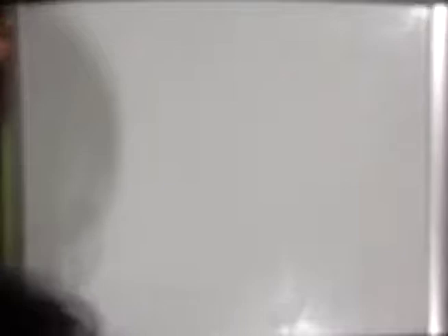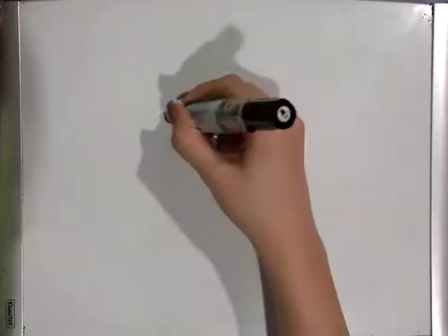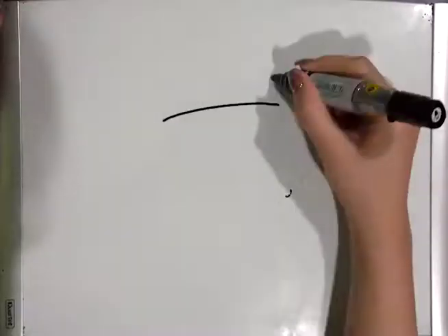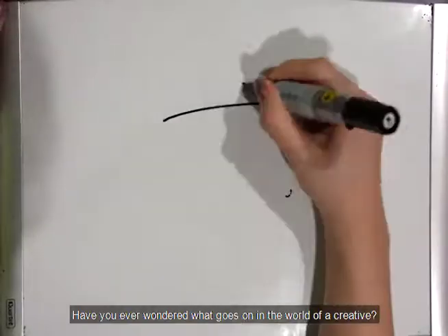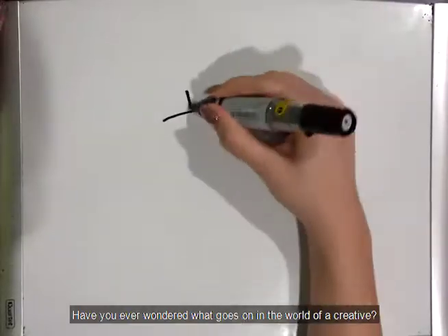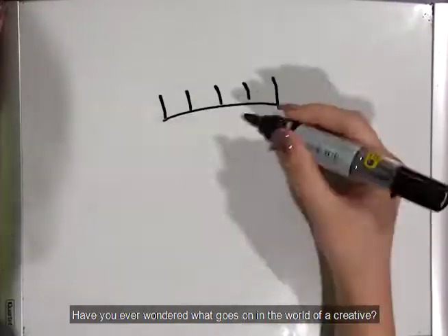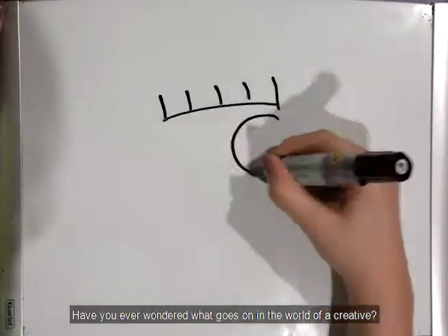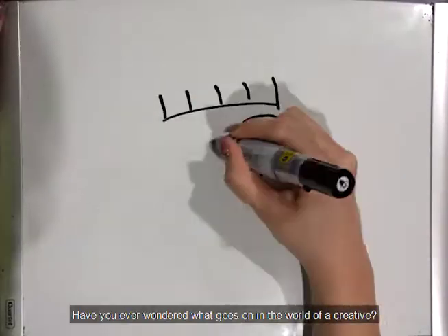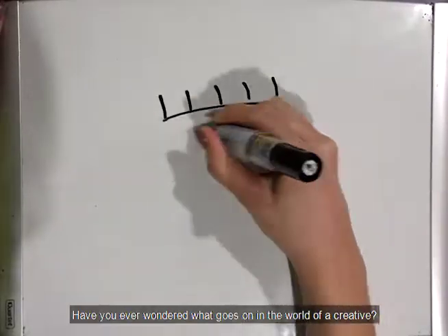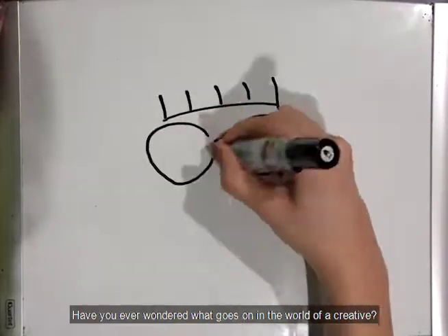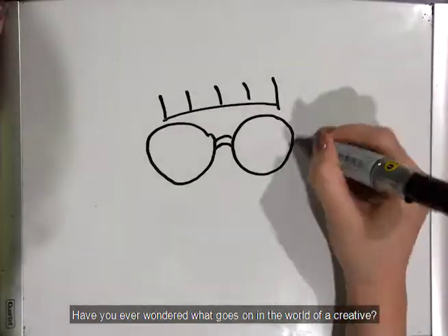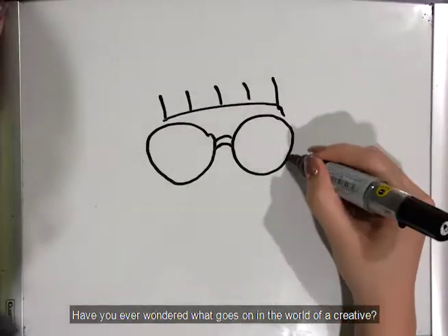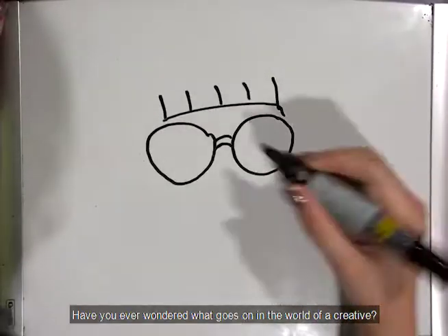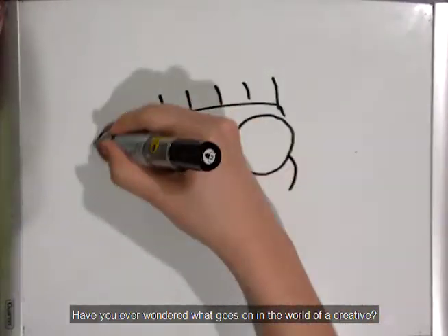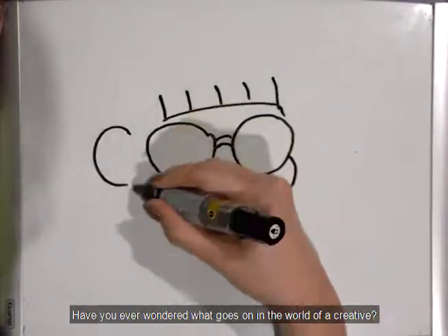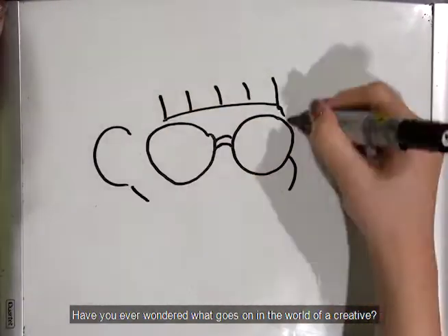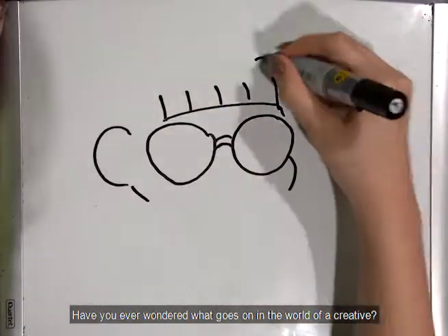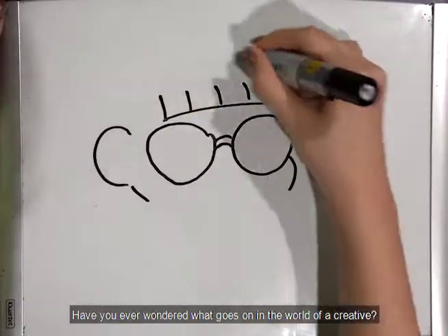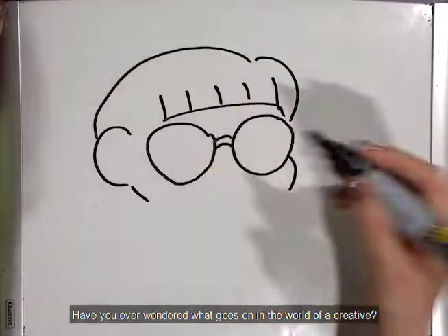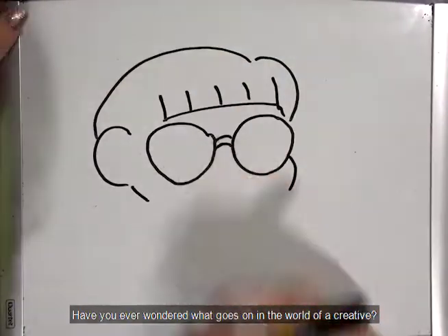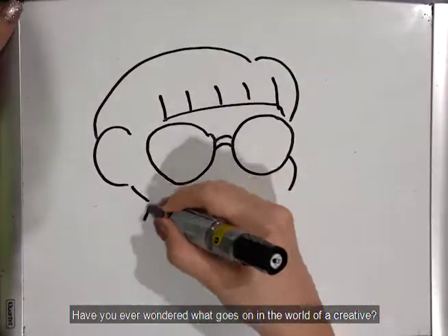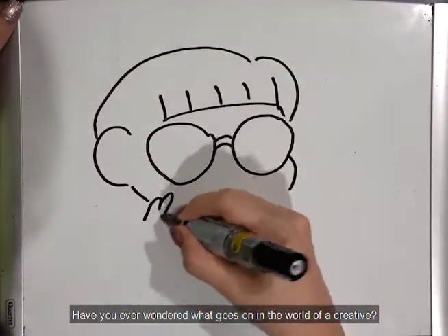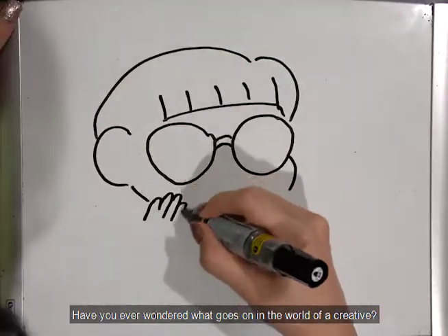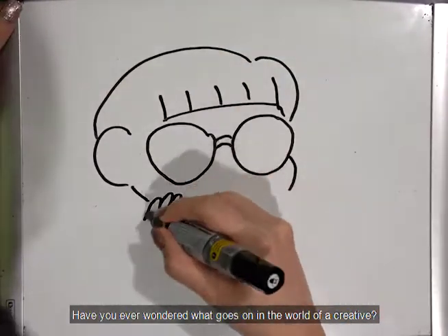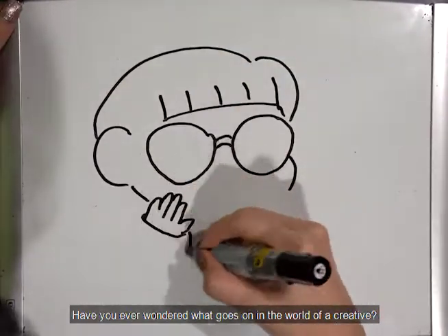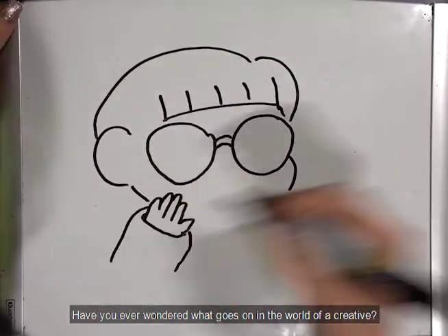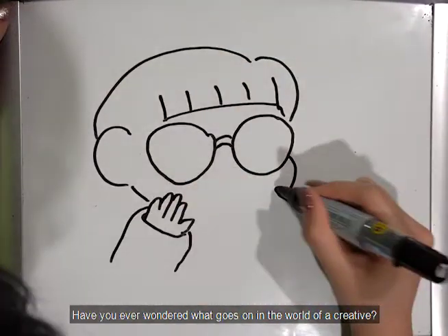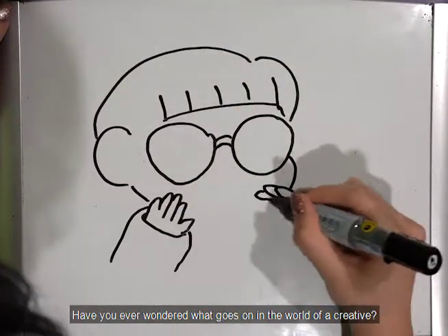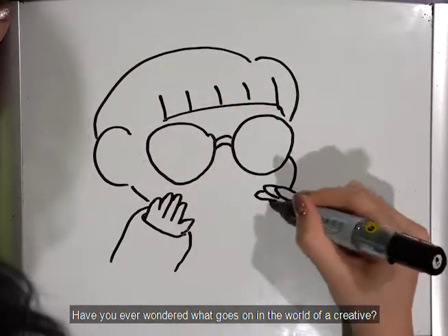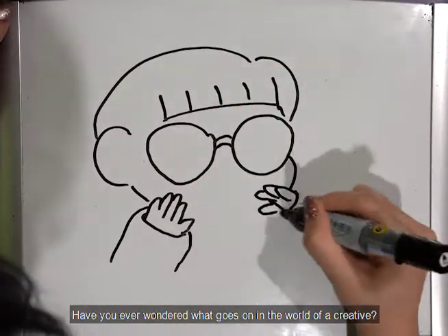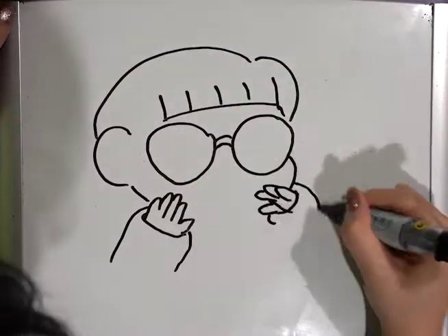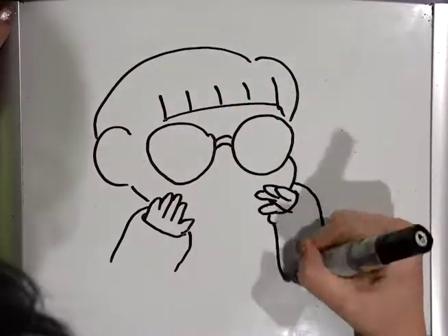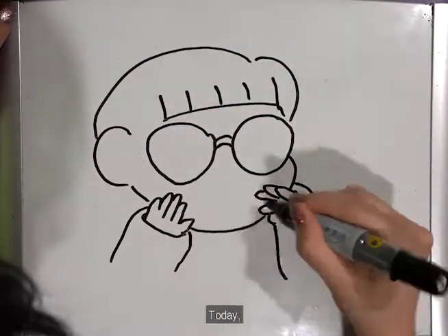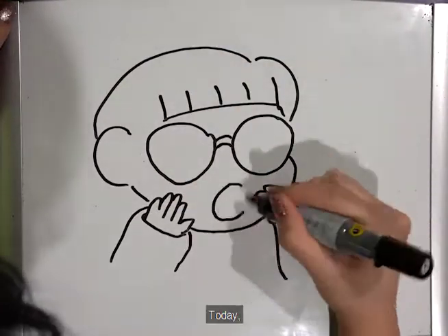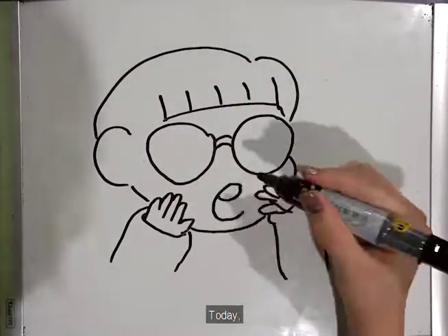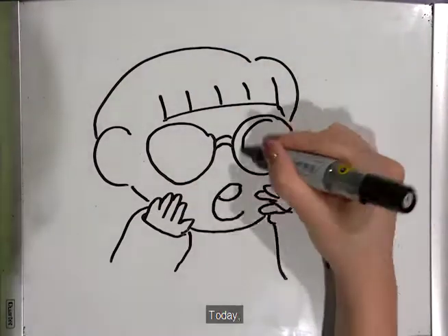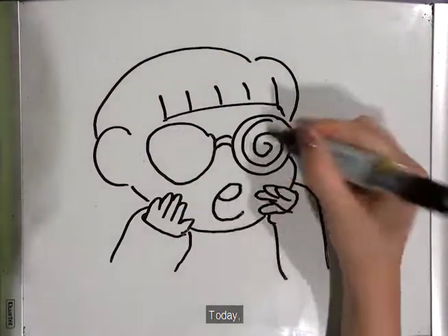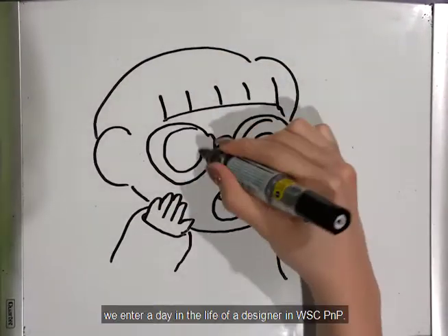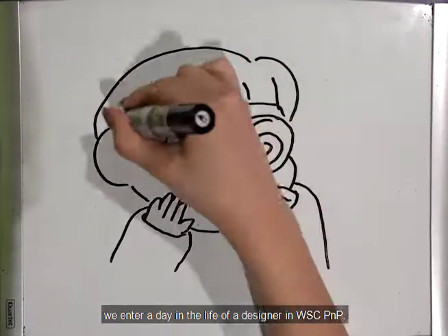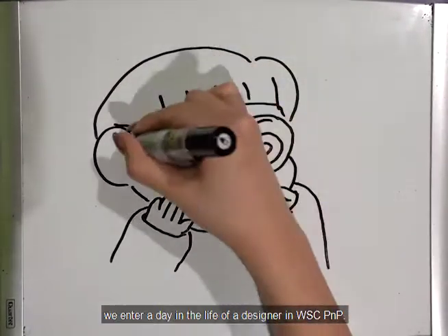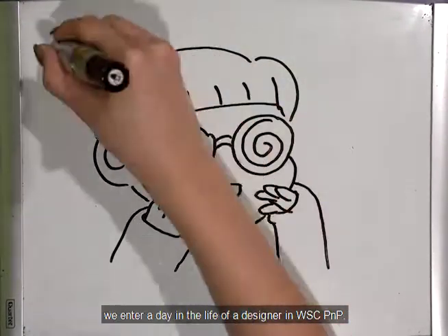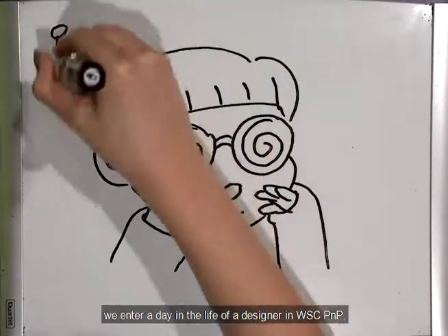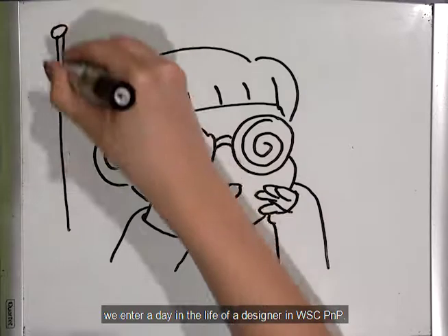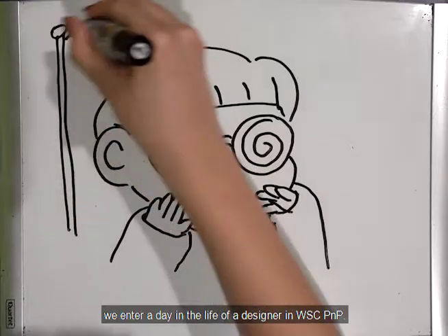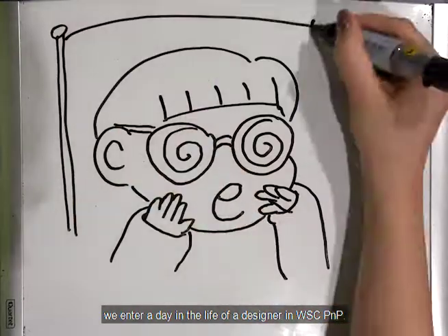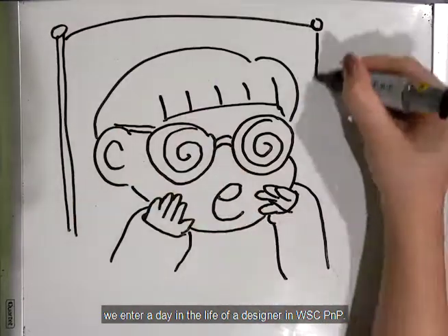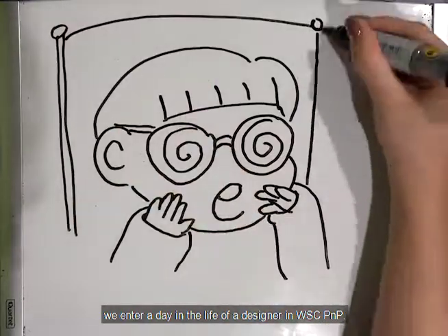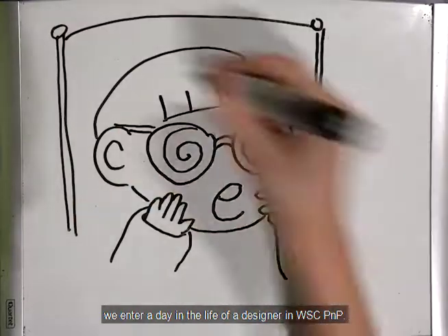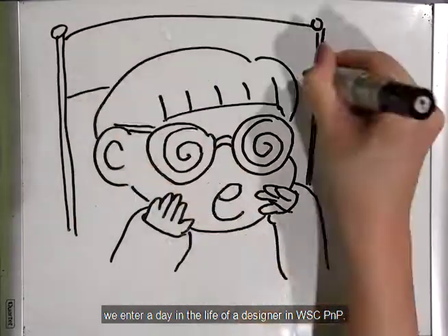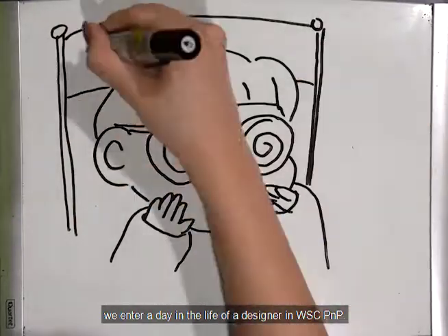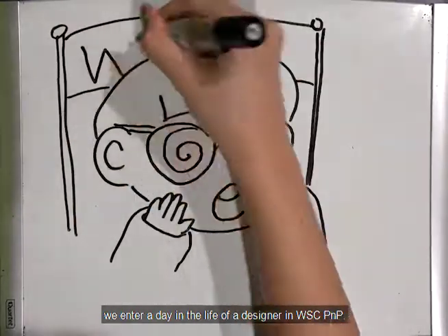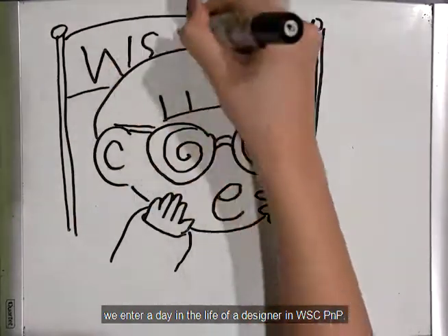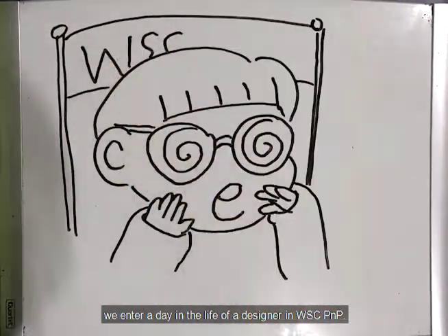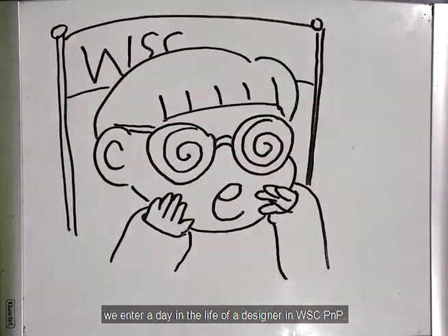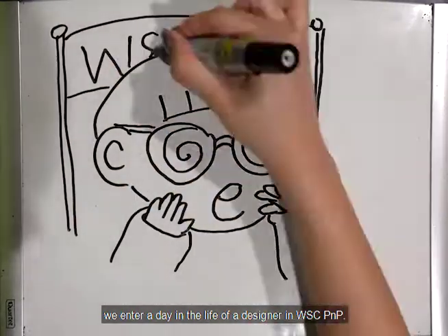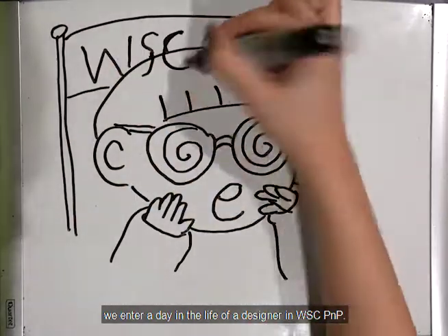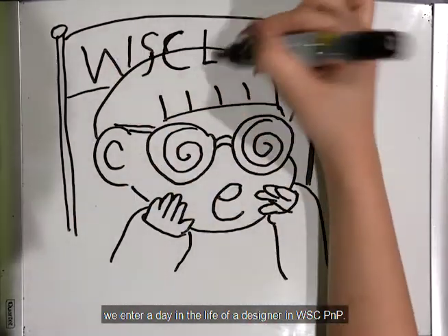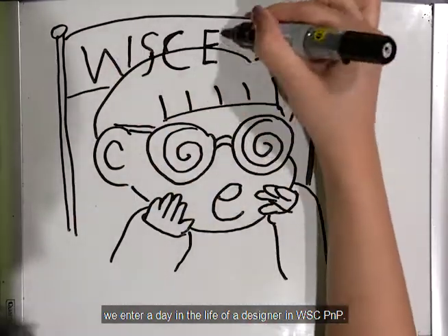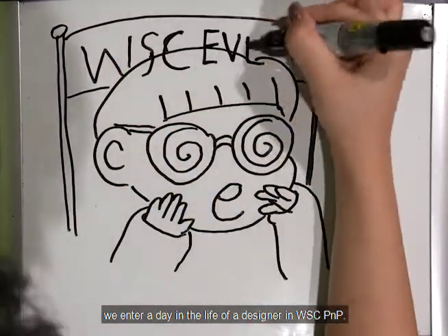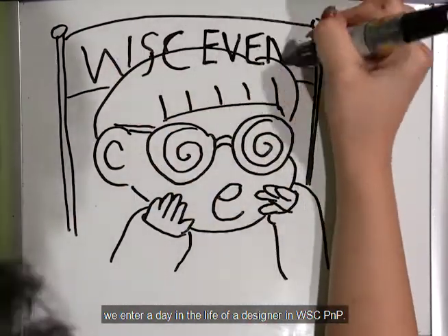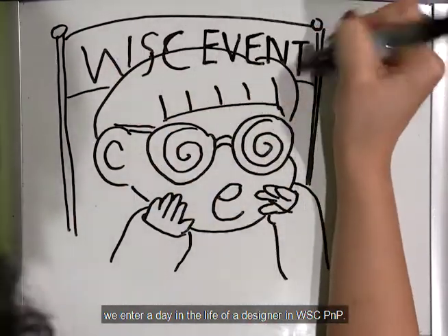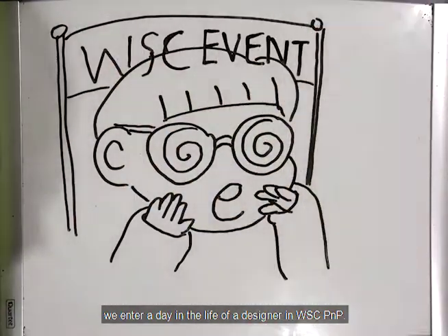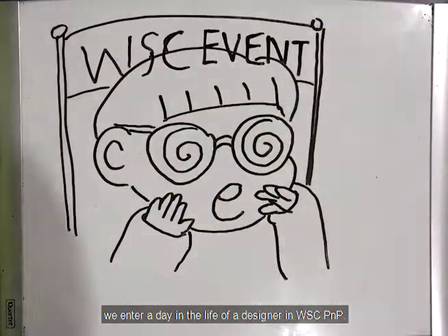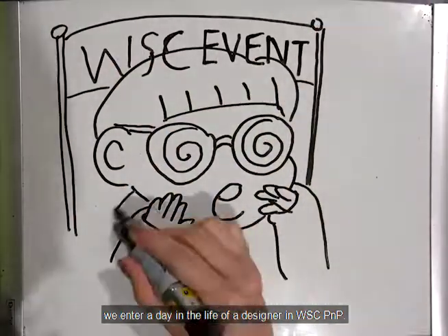Have you ever wondered what goes on in the world of a creative? Today we enter a day in the life of a designer in WSC P&P.